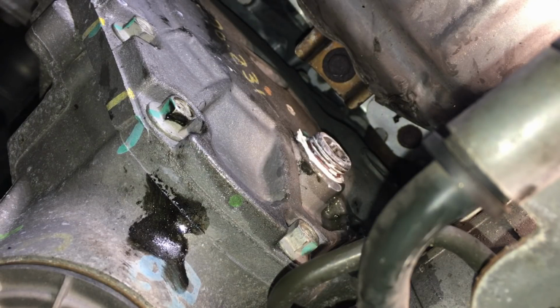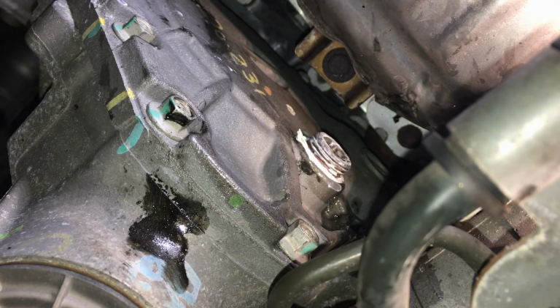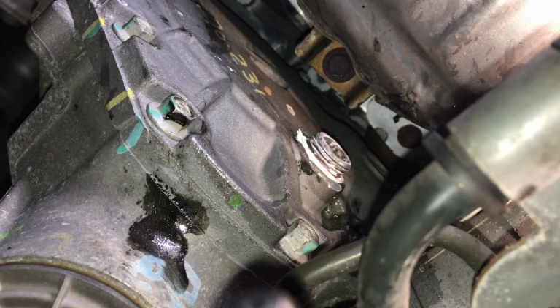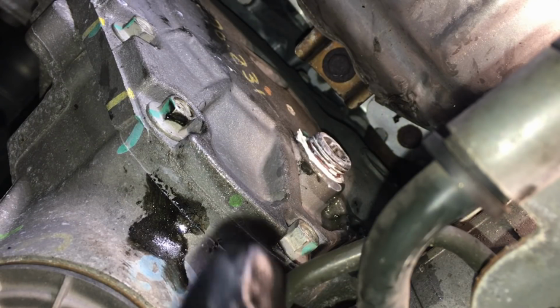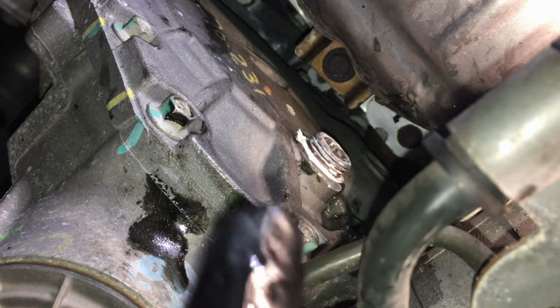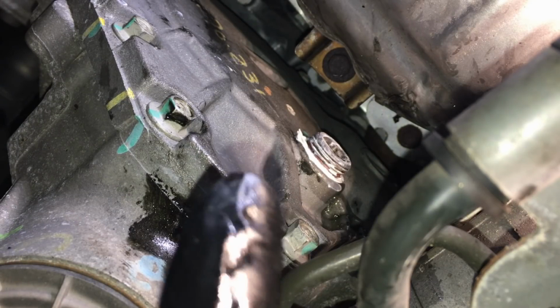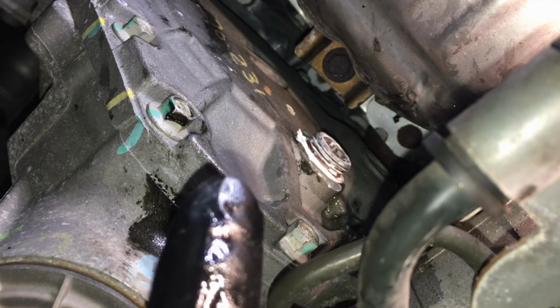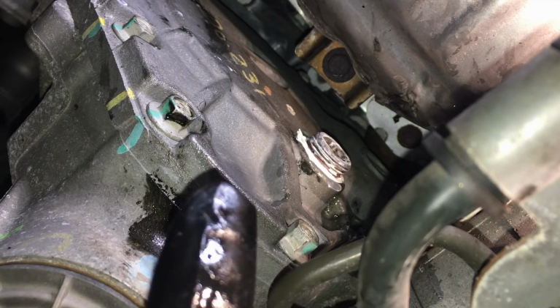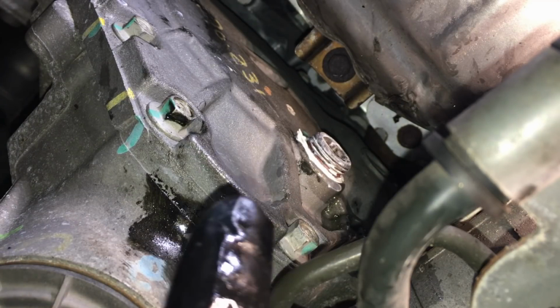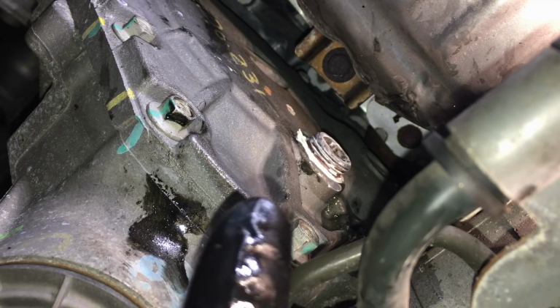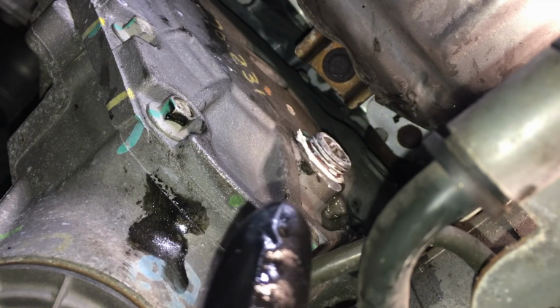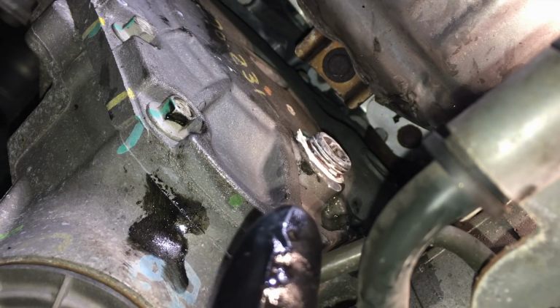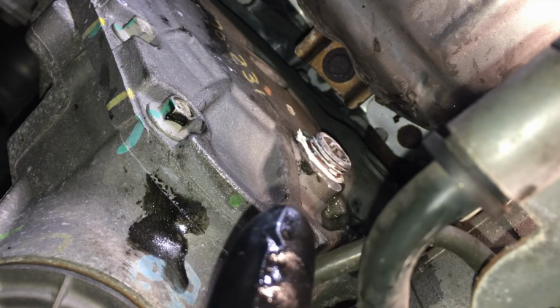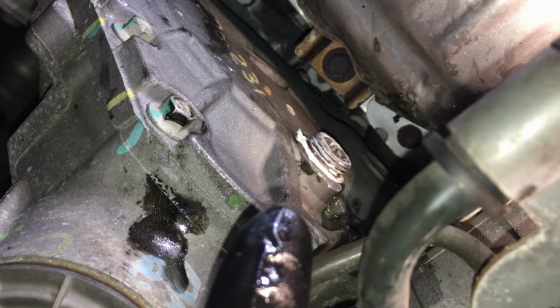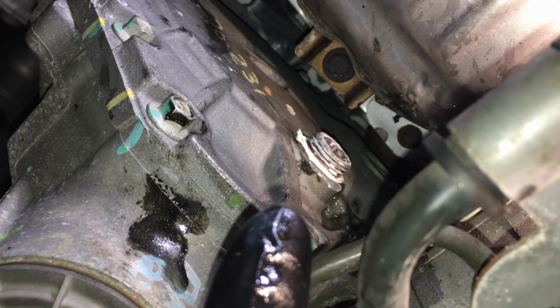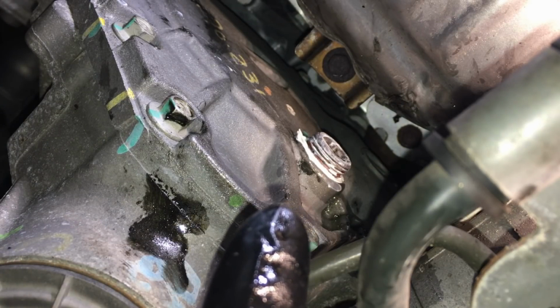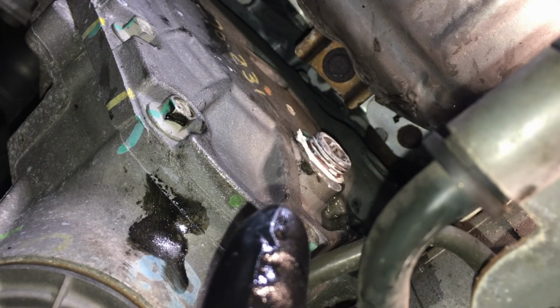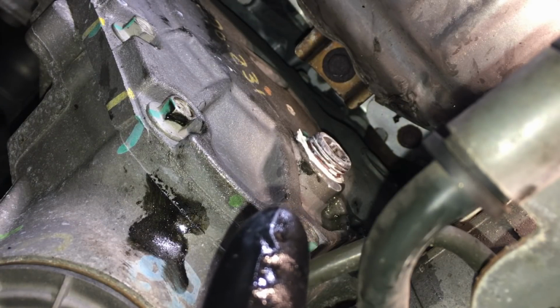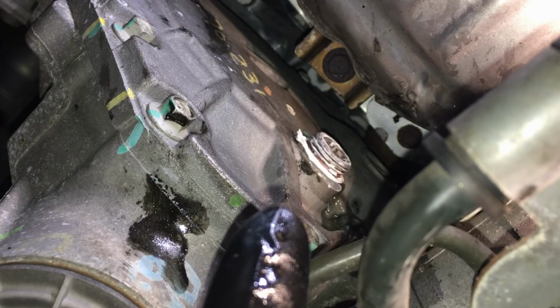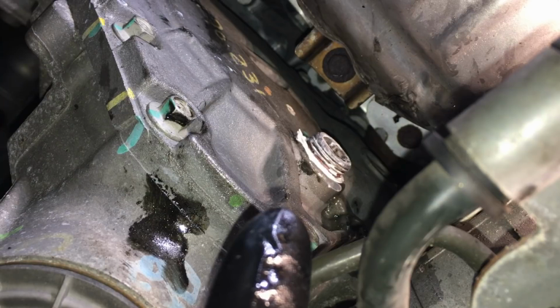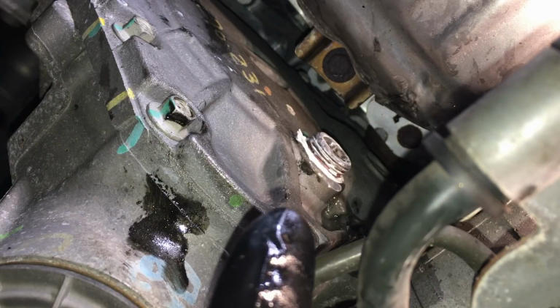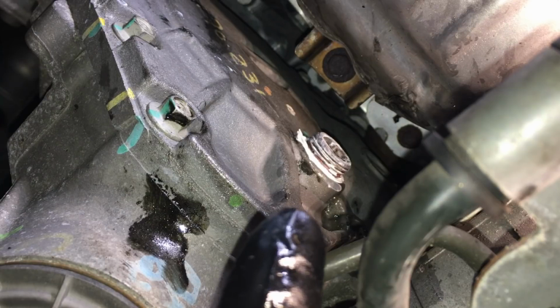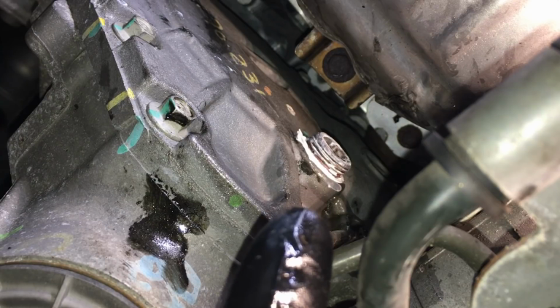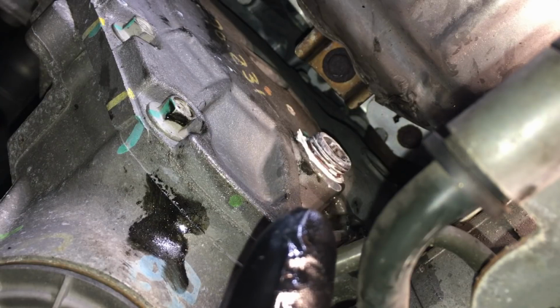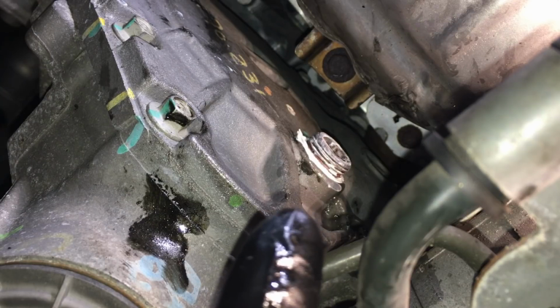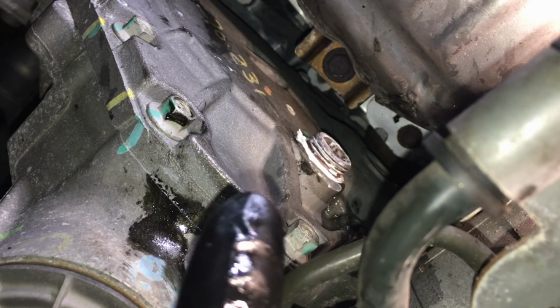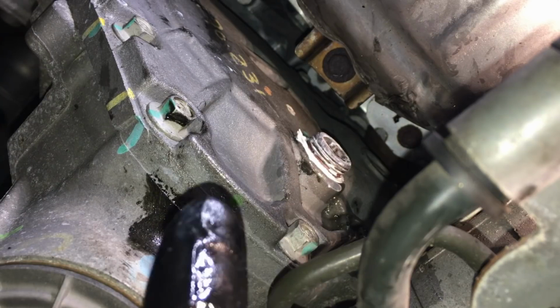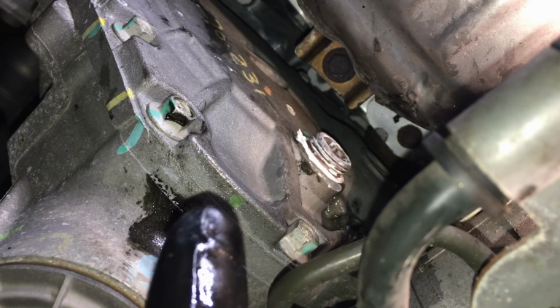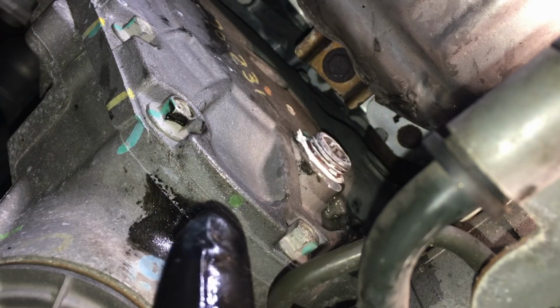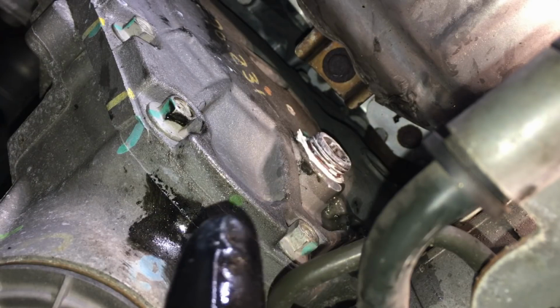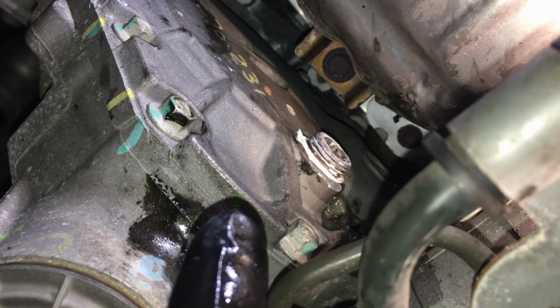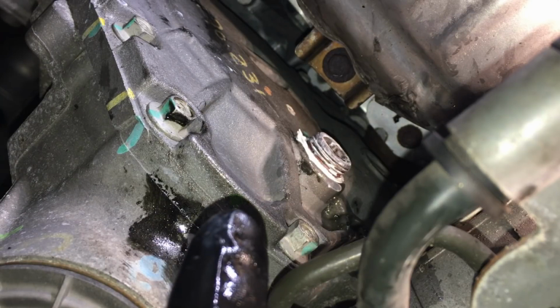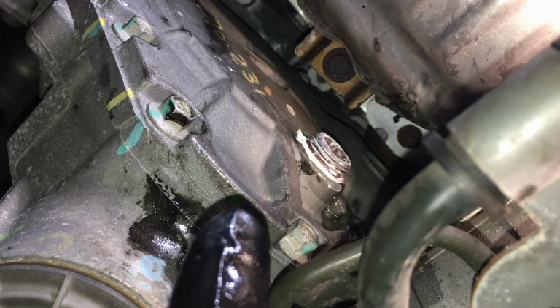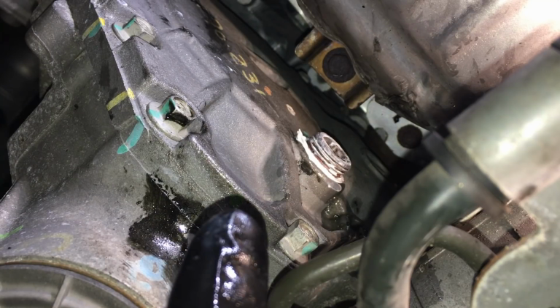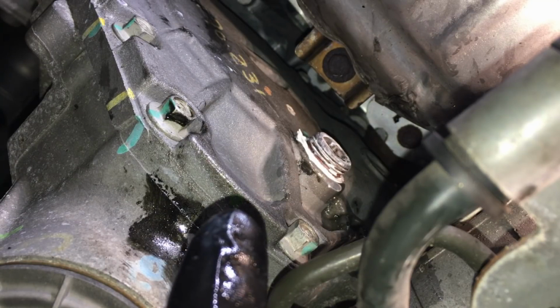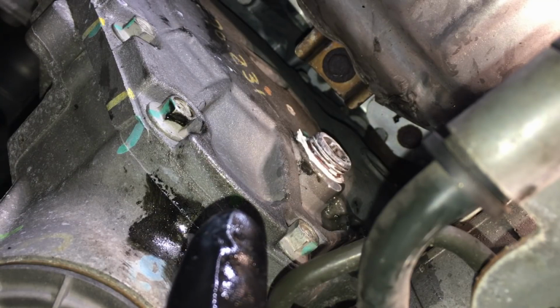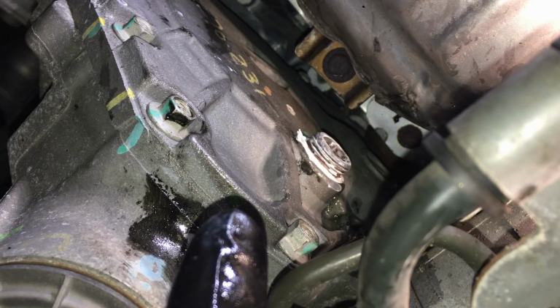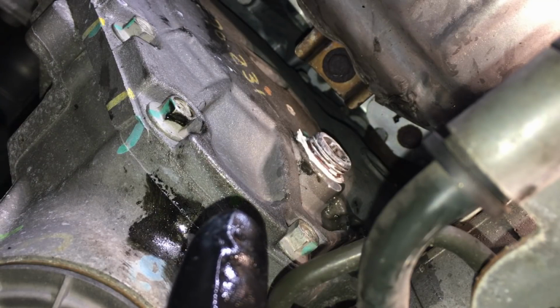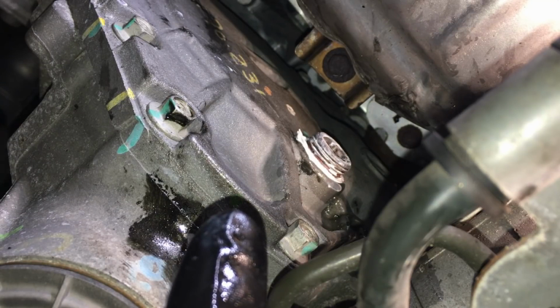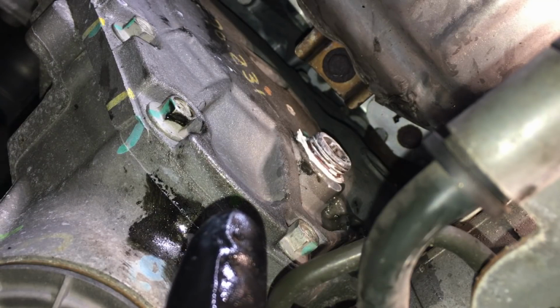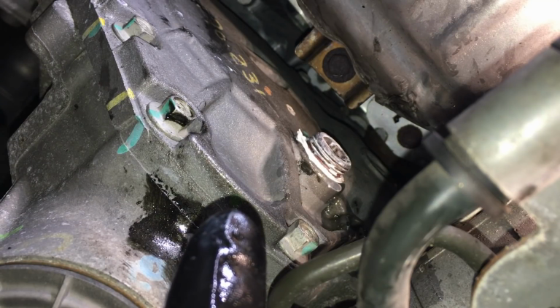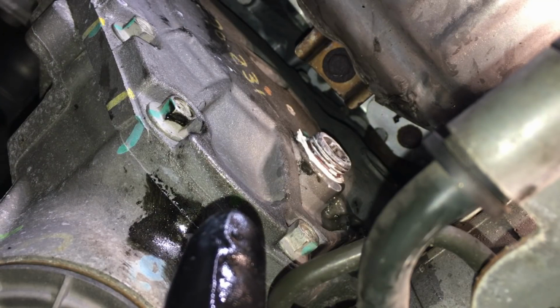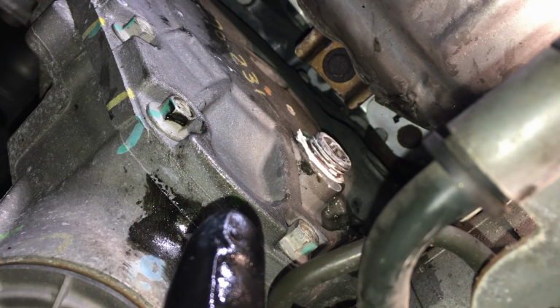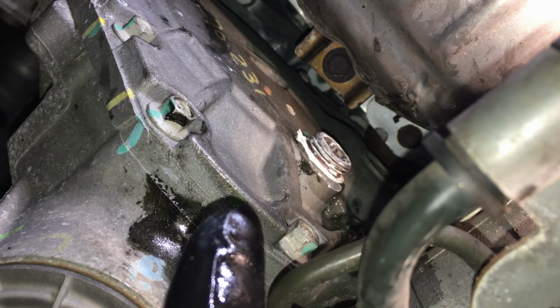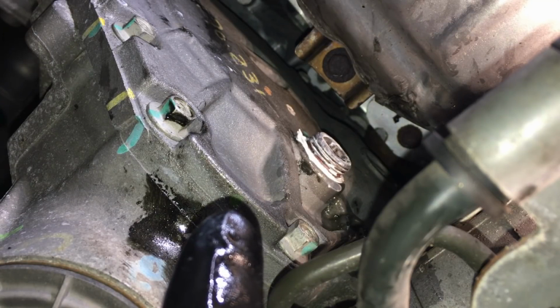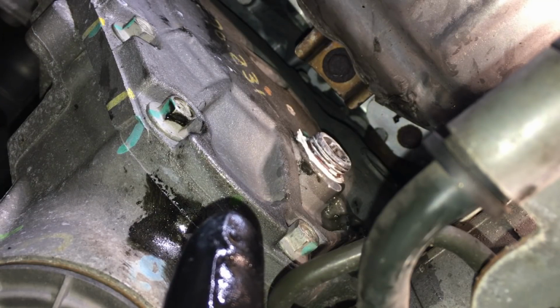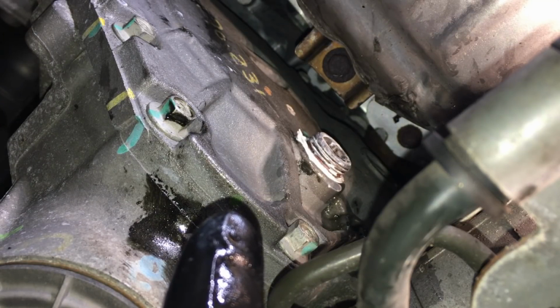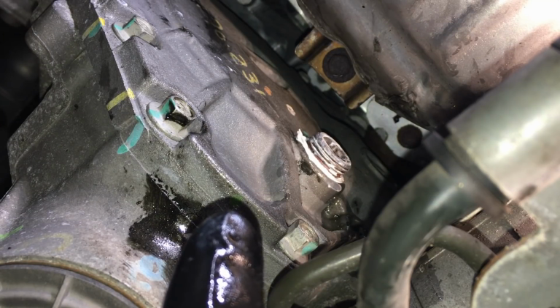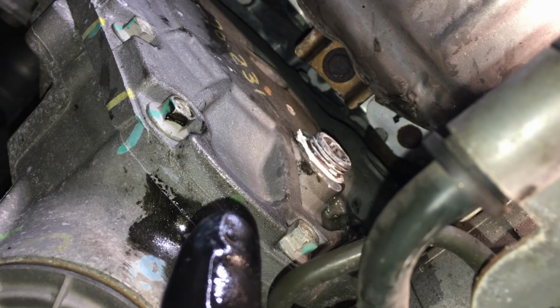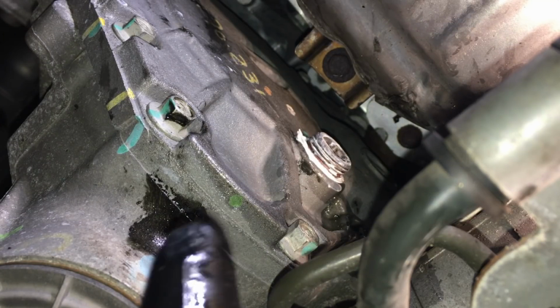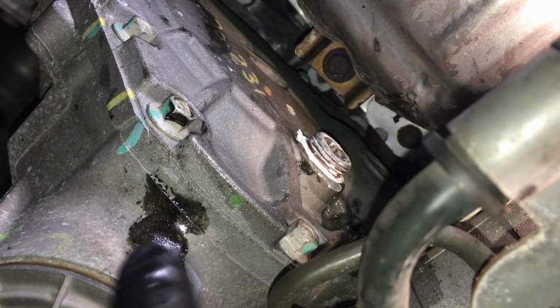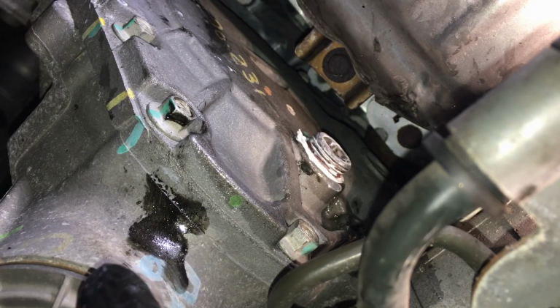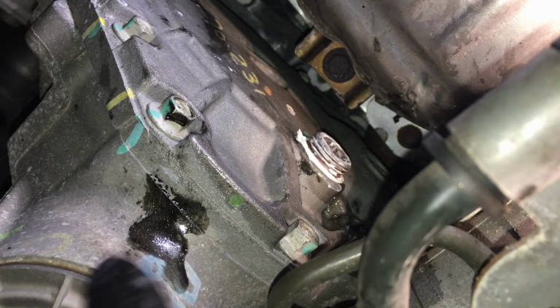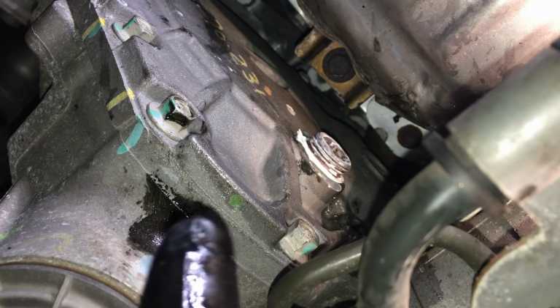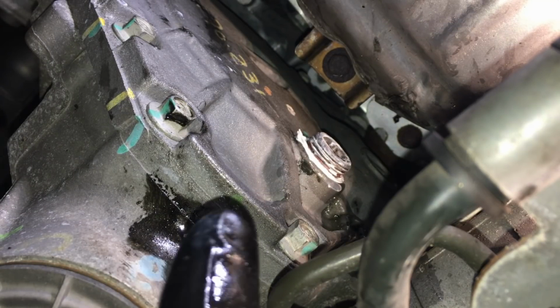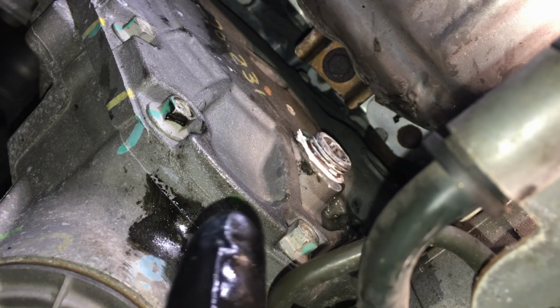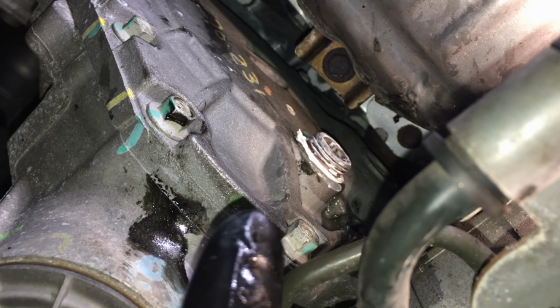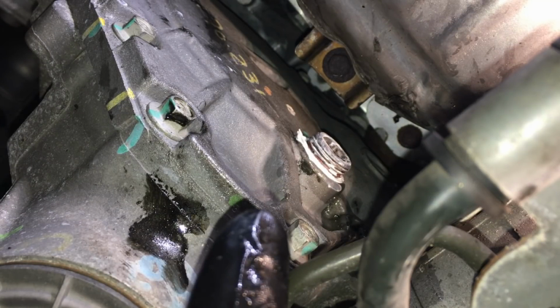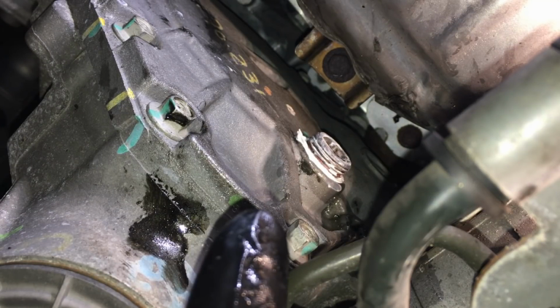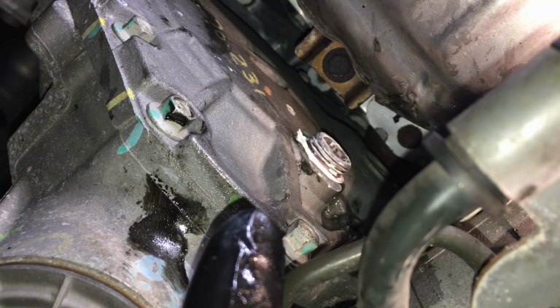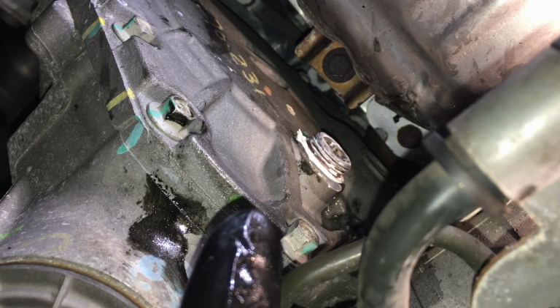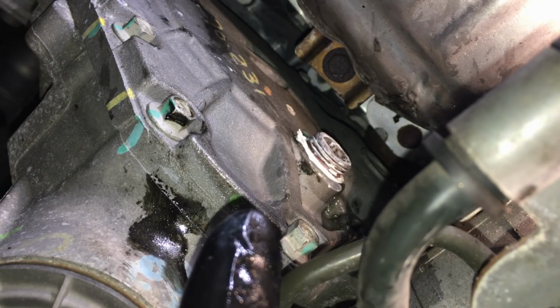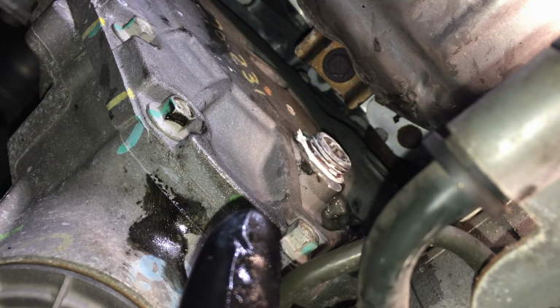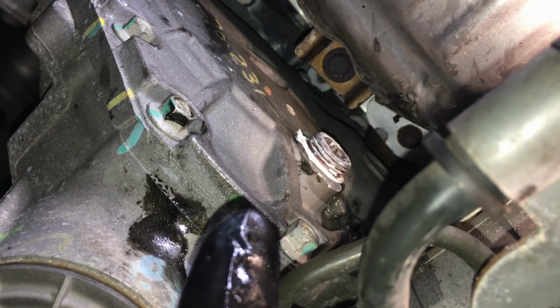Once it's capped off, go ahead and spray the area with some brake cleaner and wash all this stuff off.